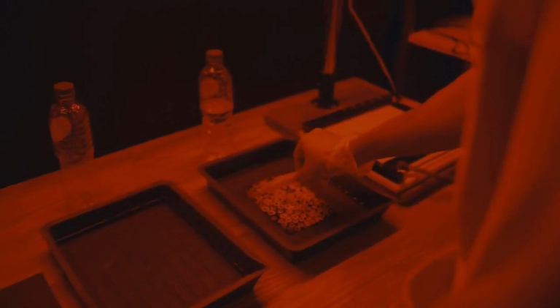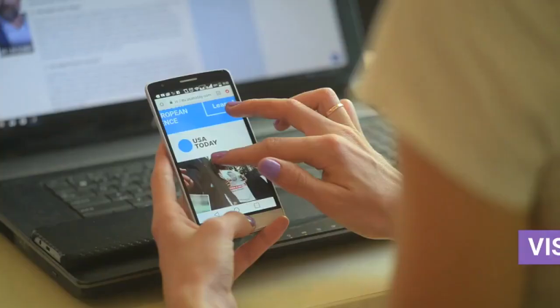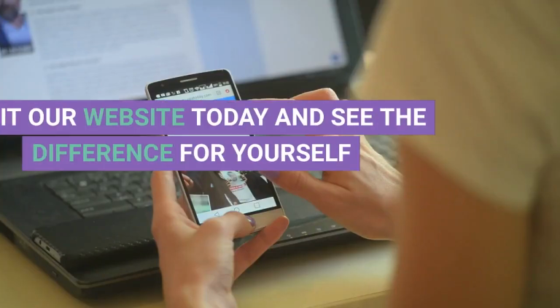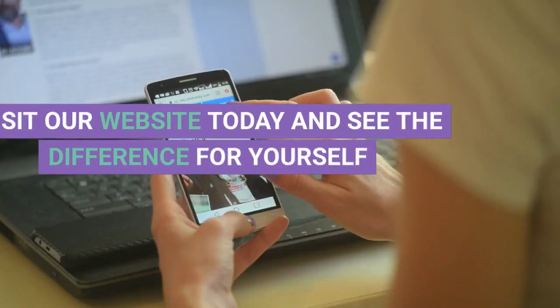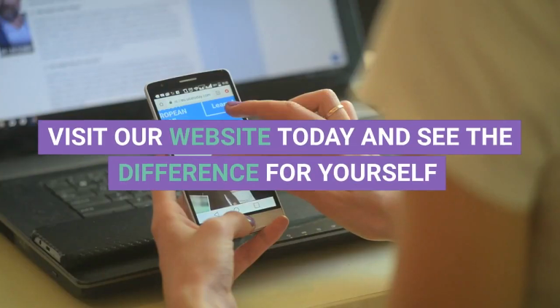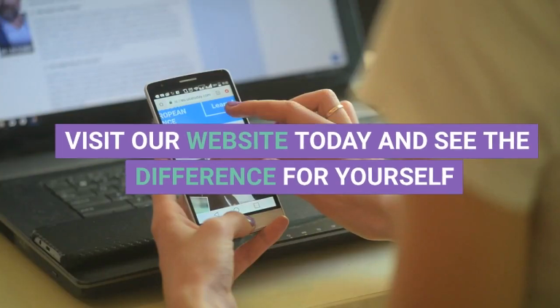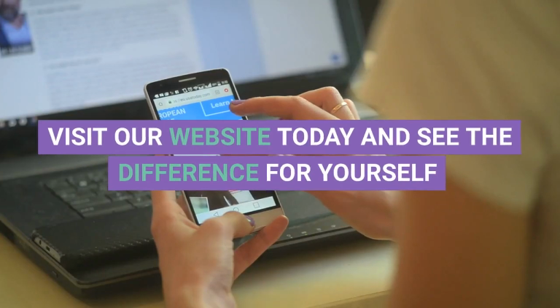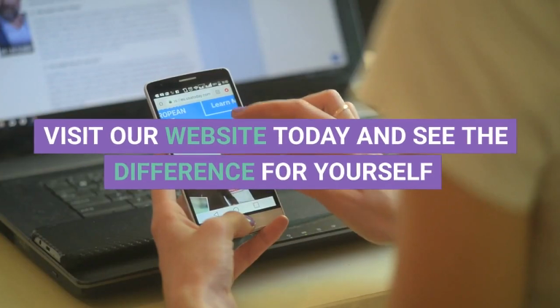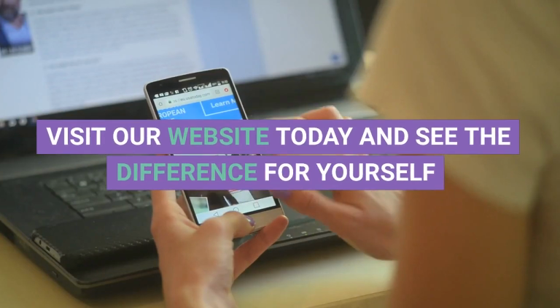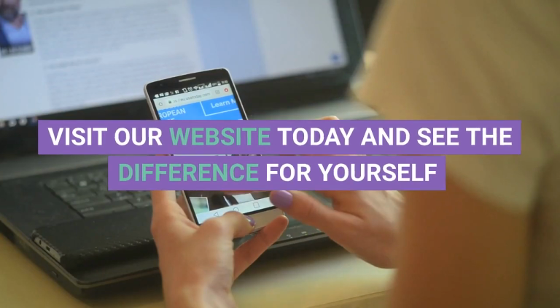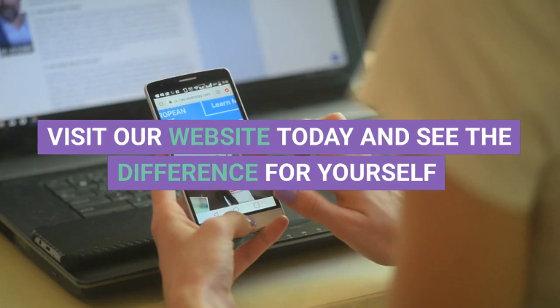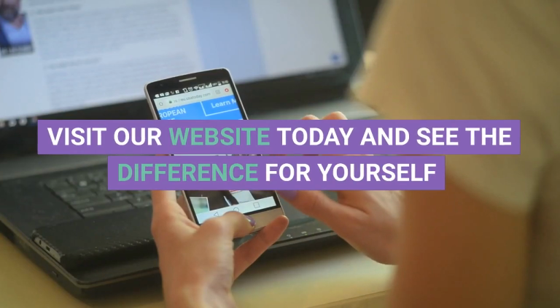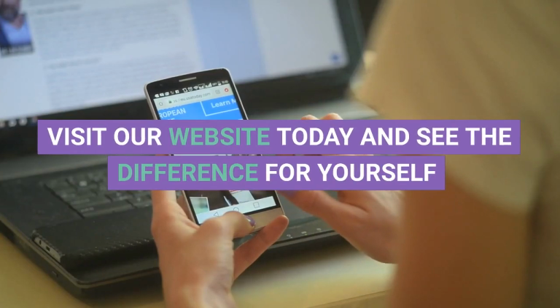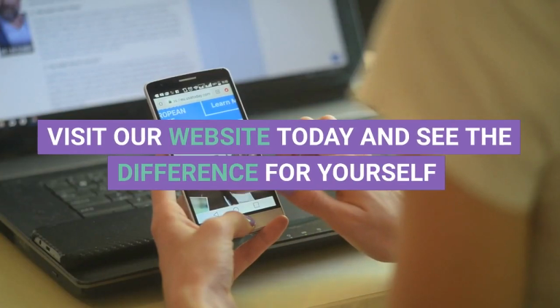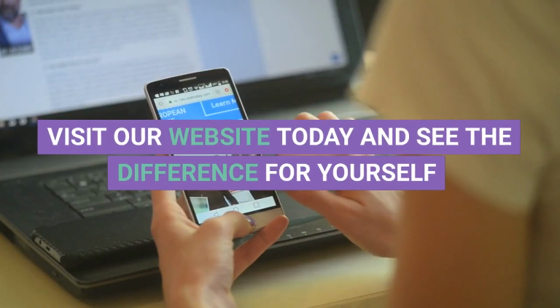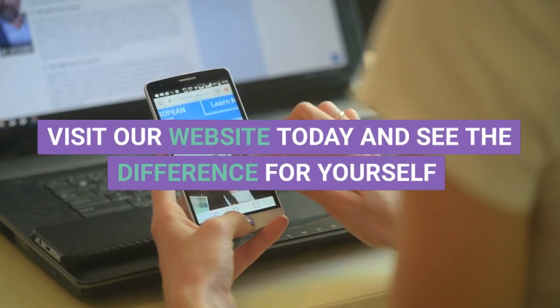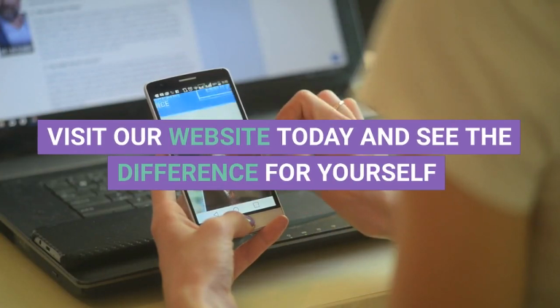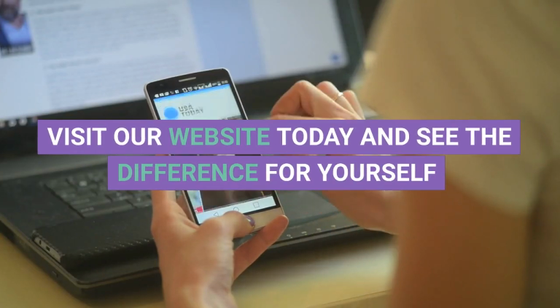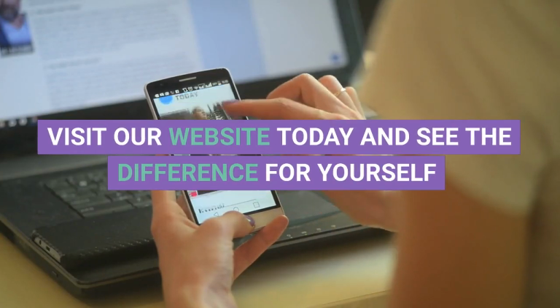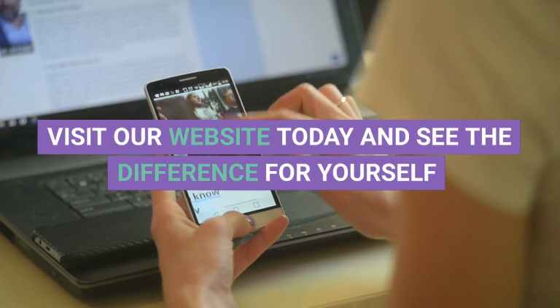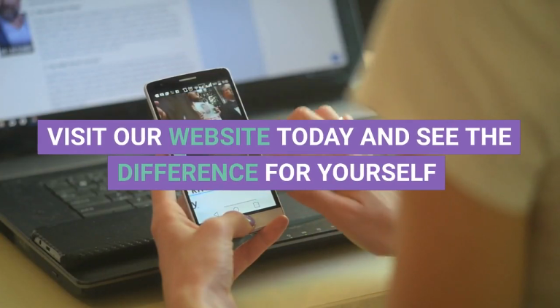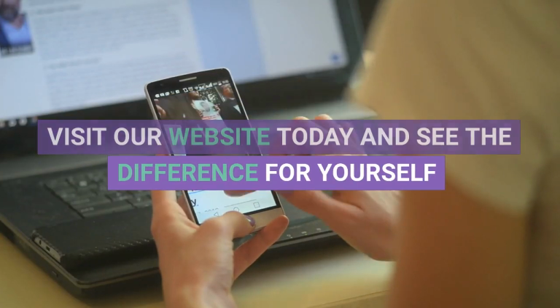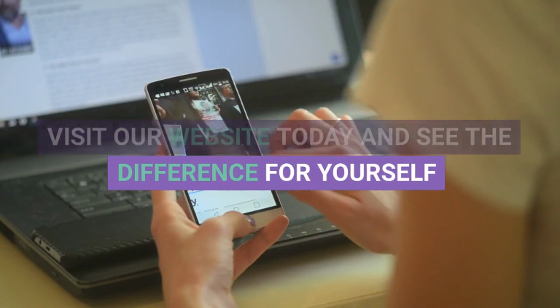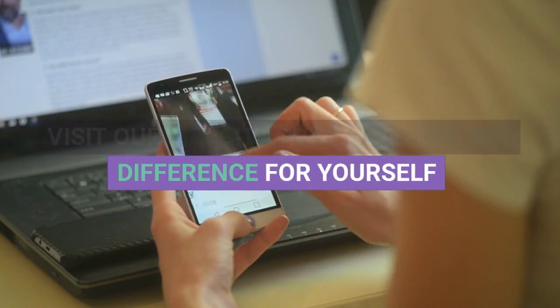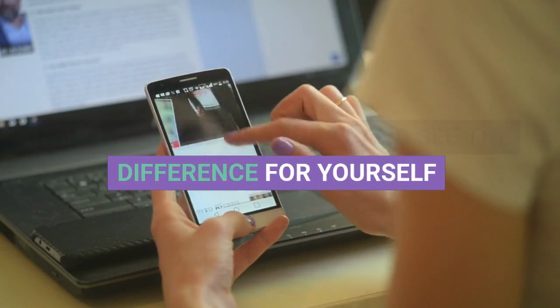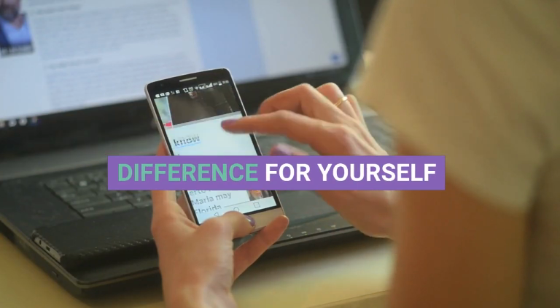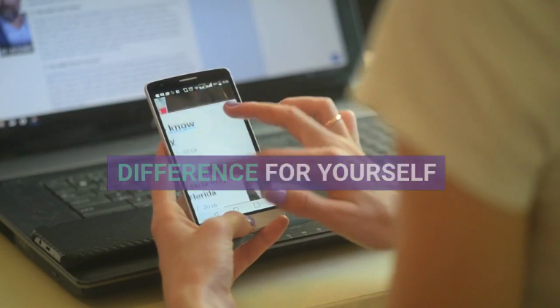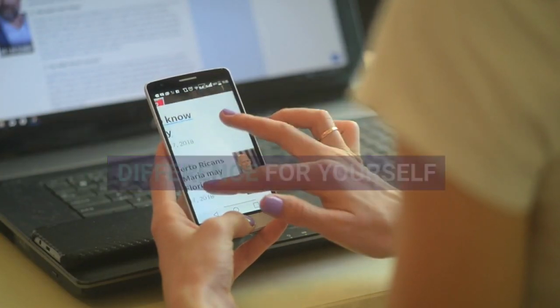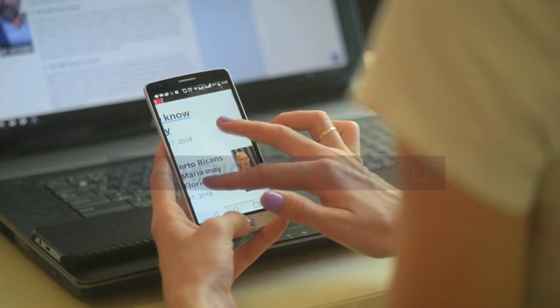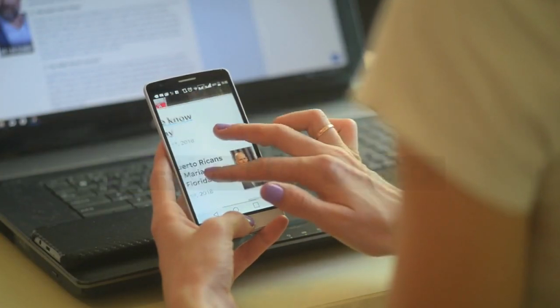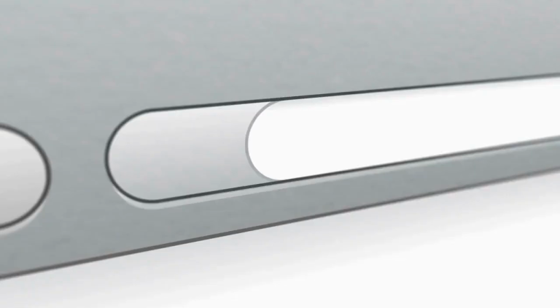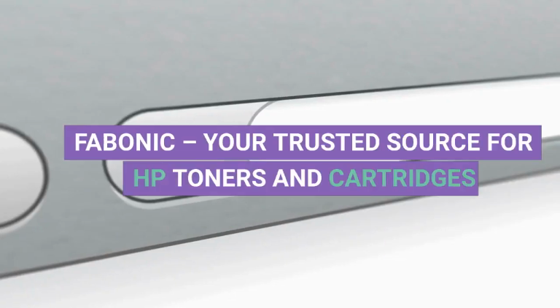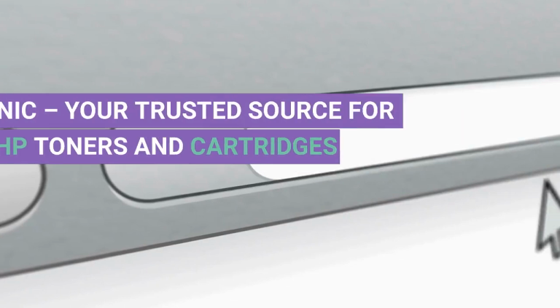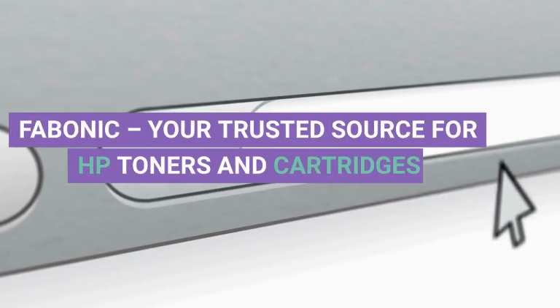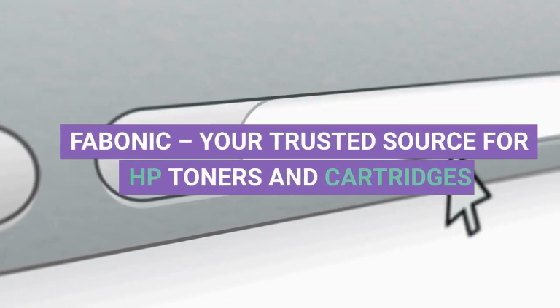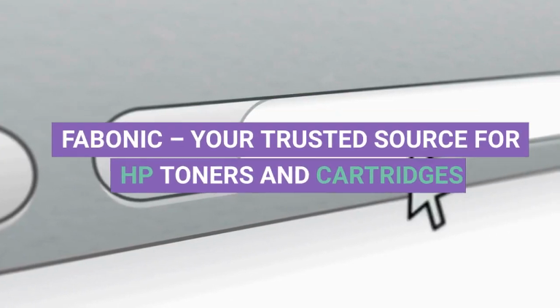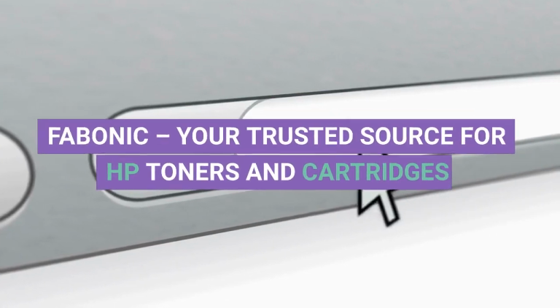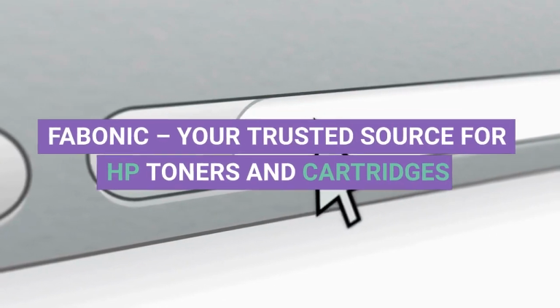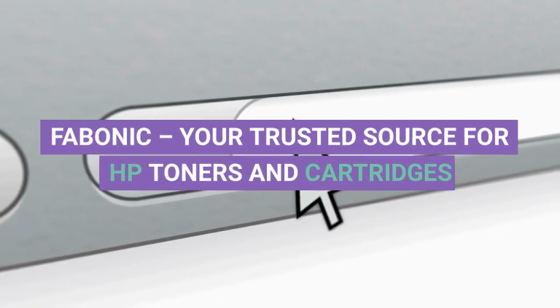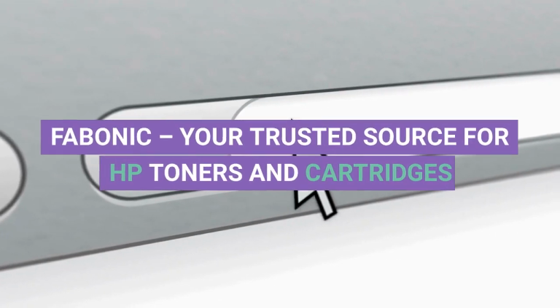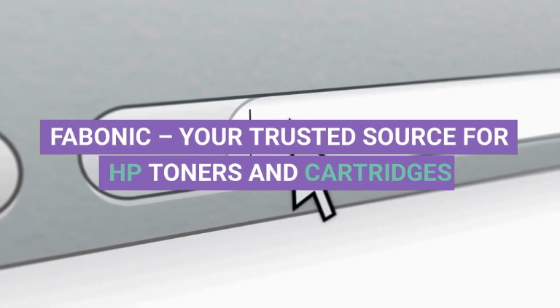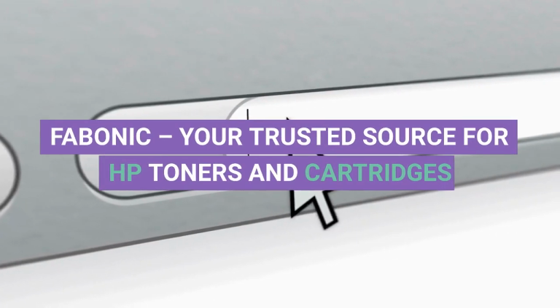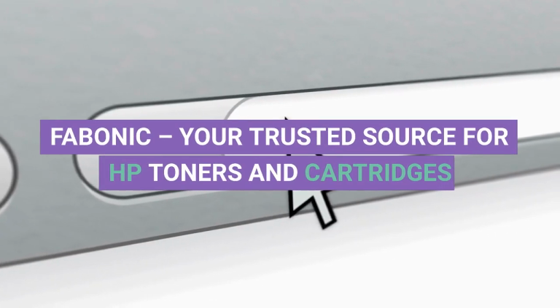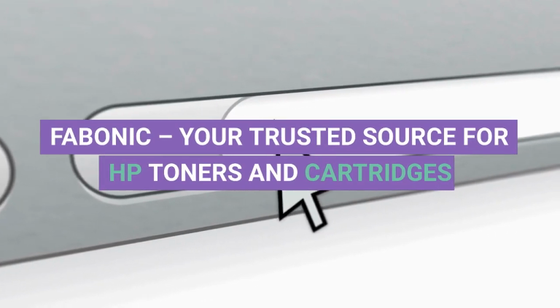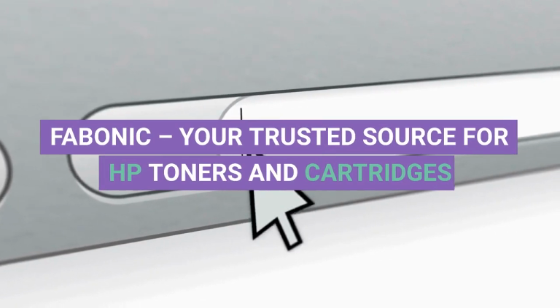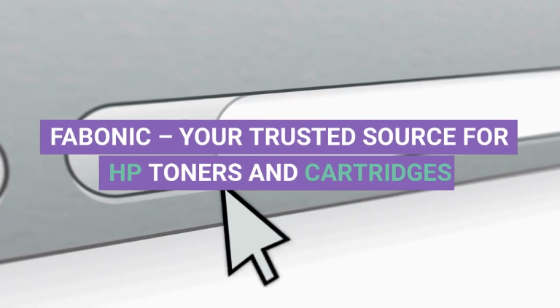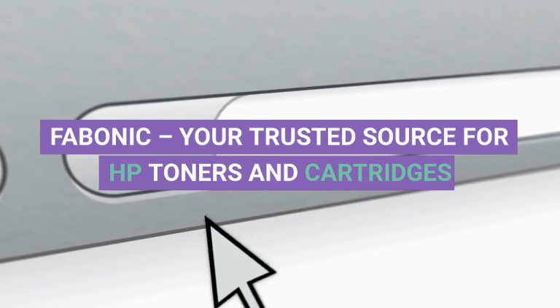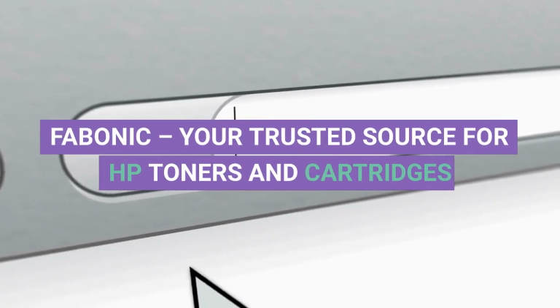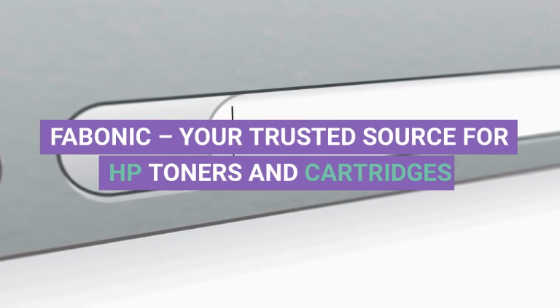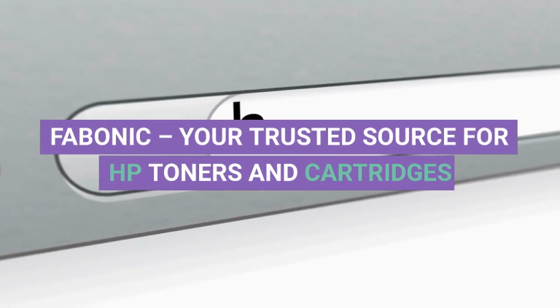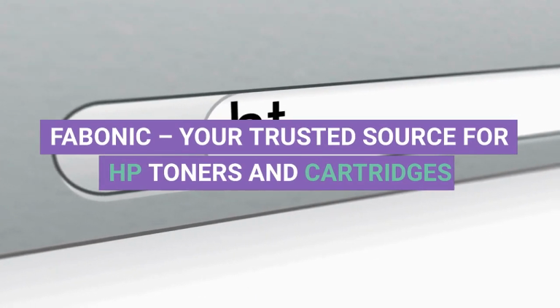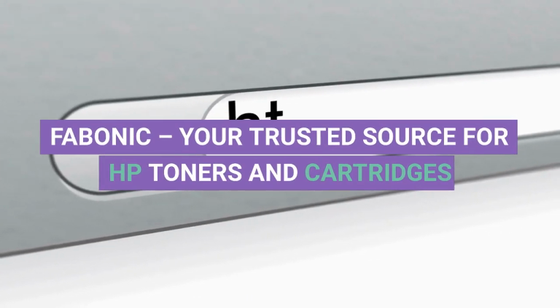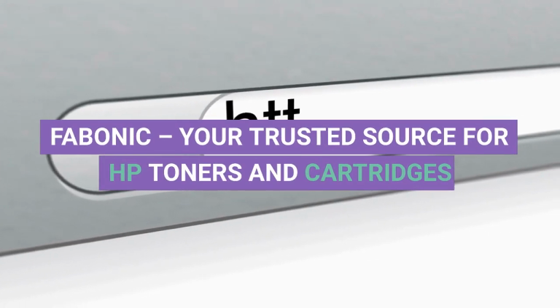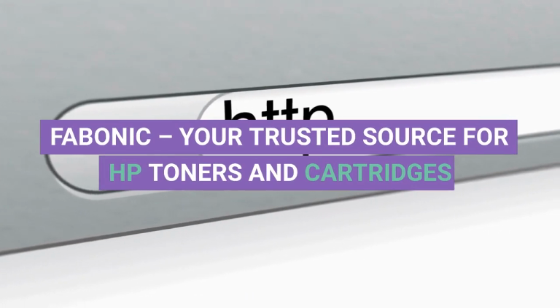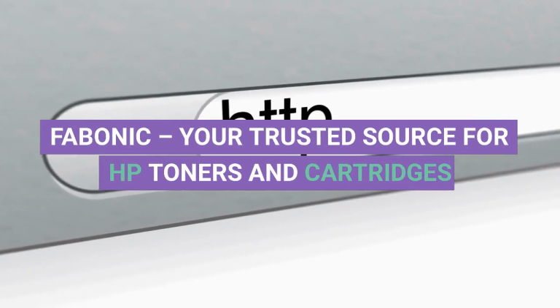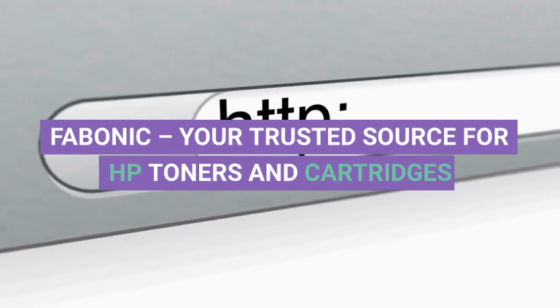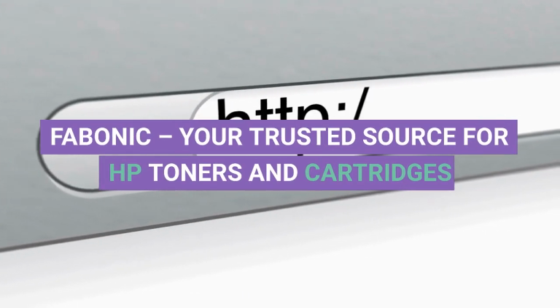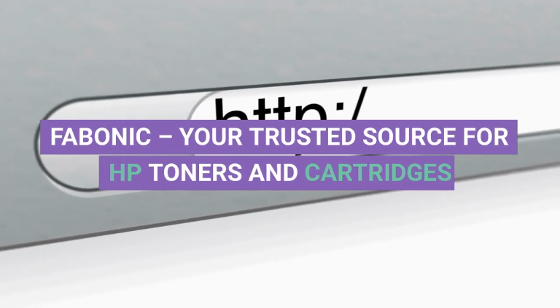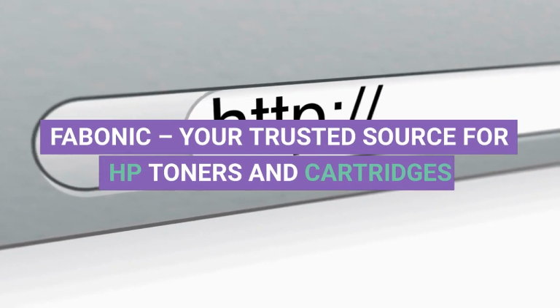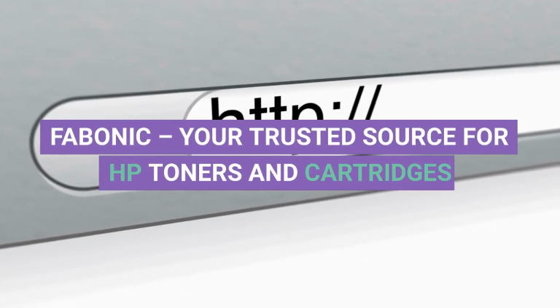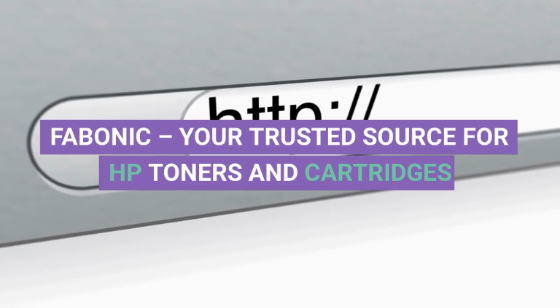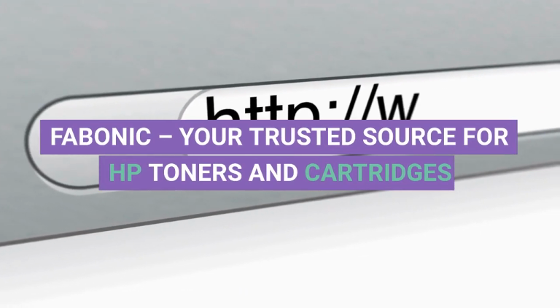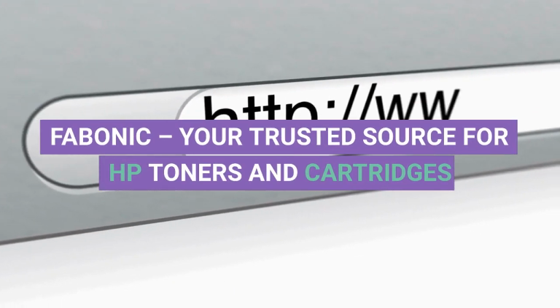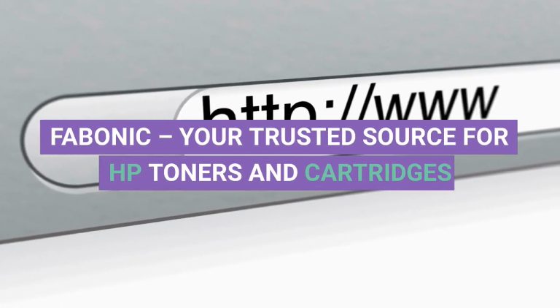Visit our website today and see the difference for yourself. Fabarnik, your trusted source for HP toners and cartridges.